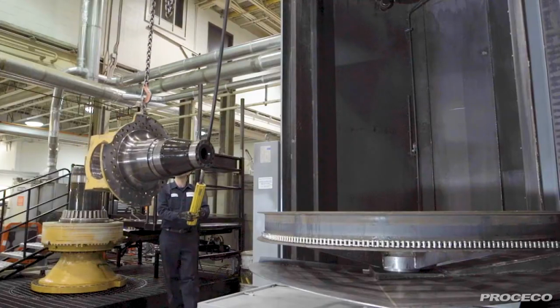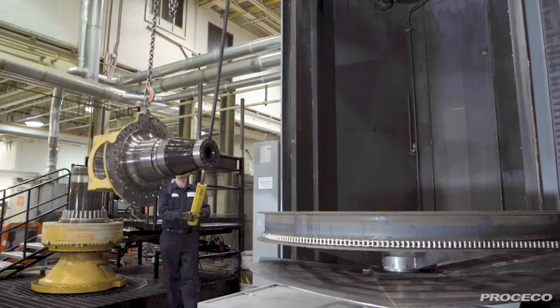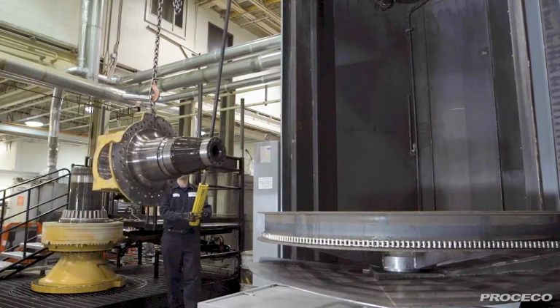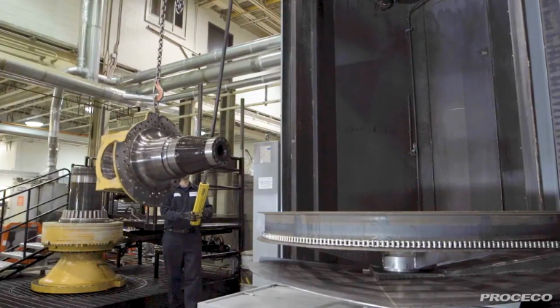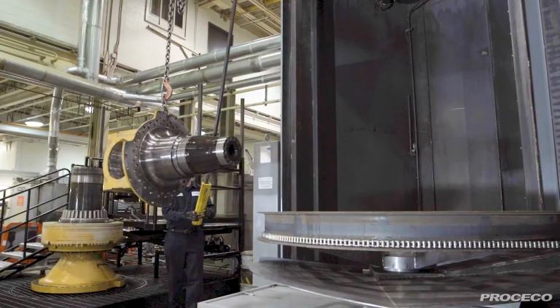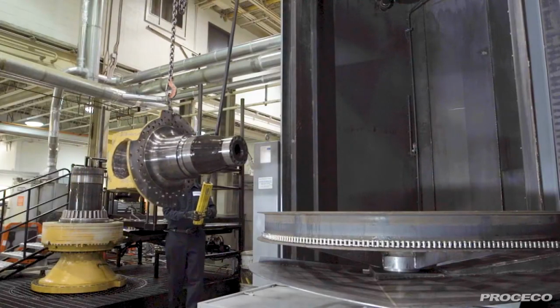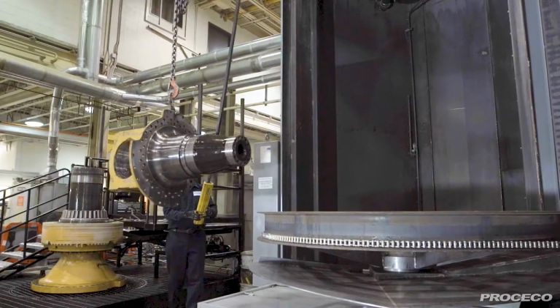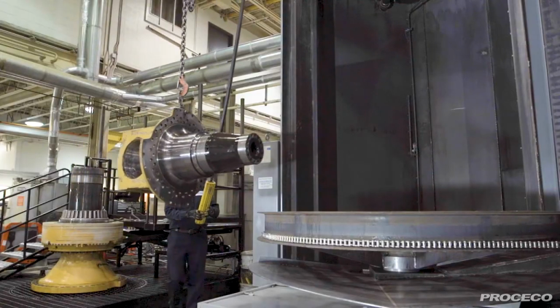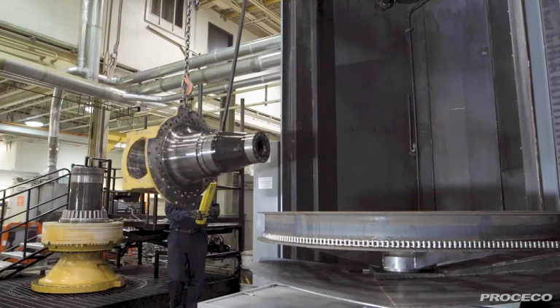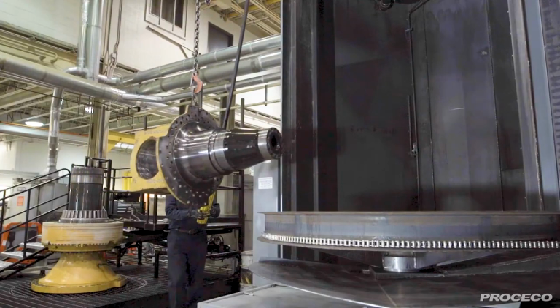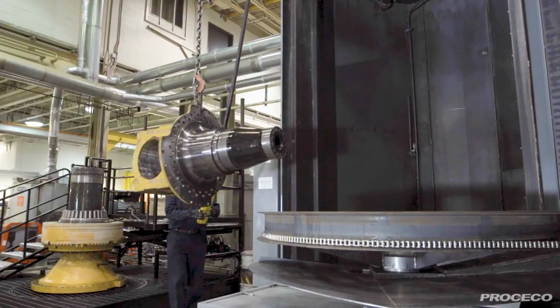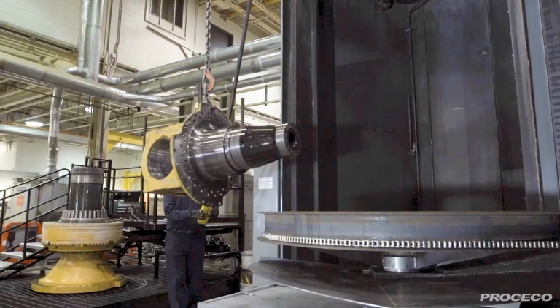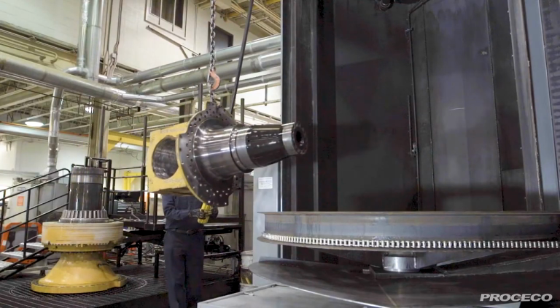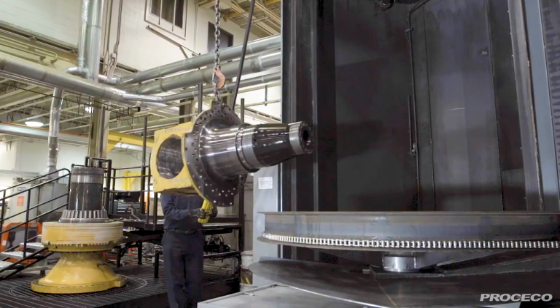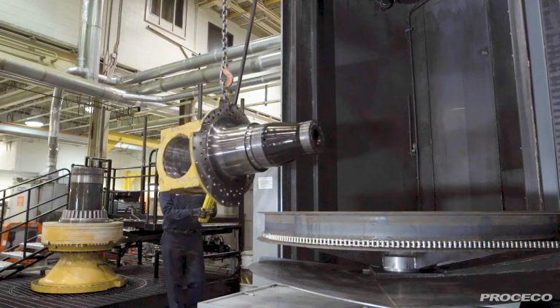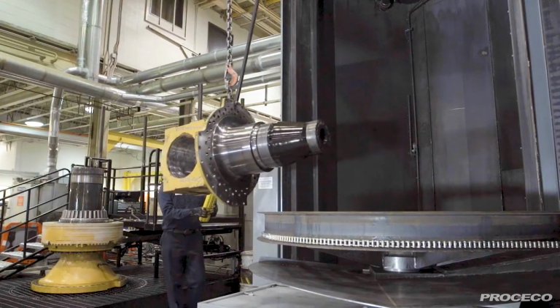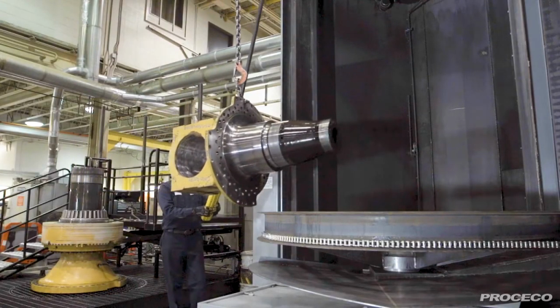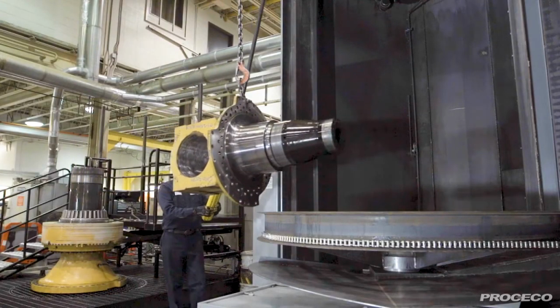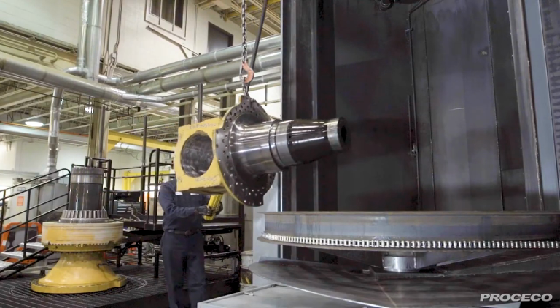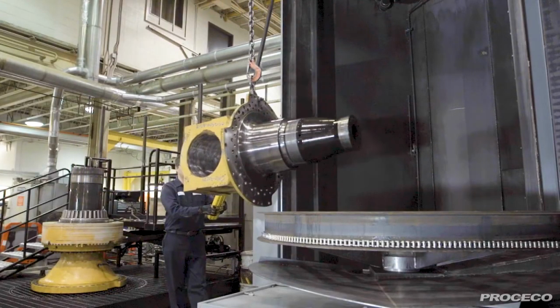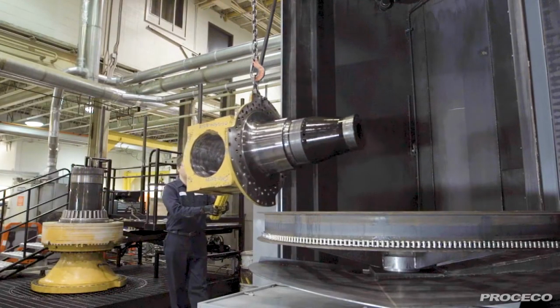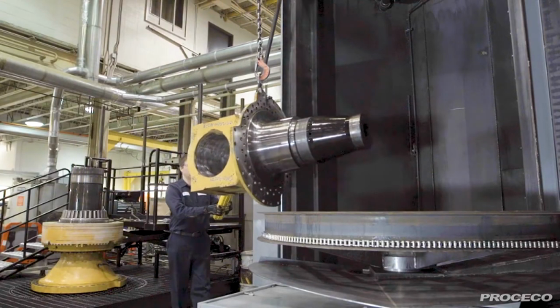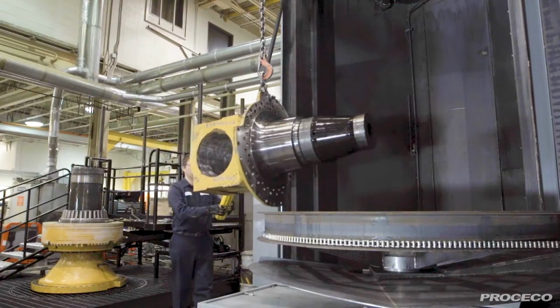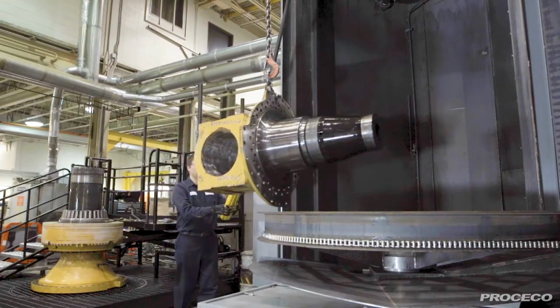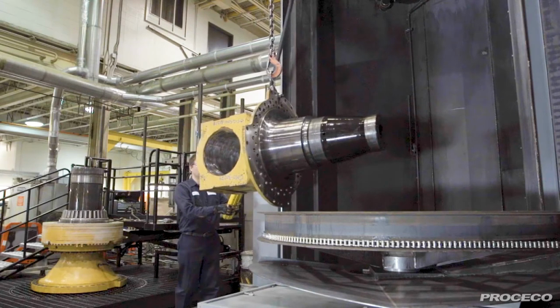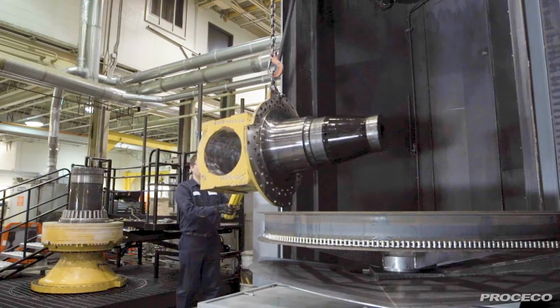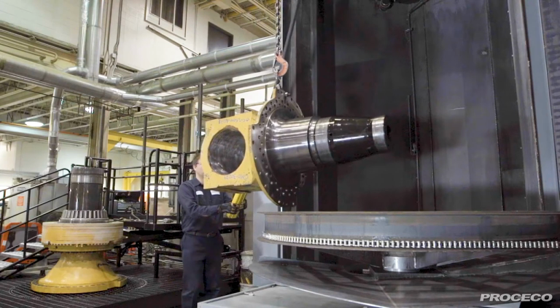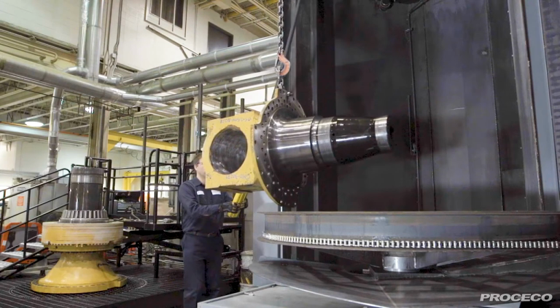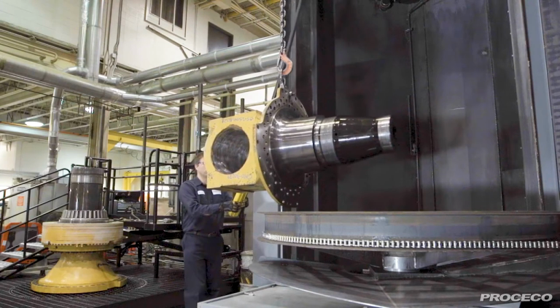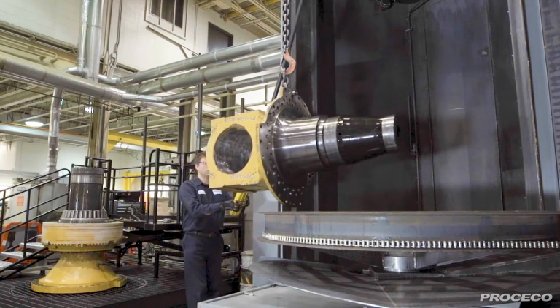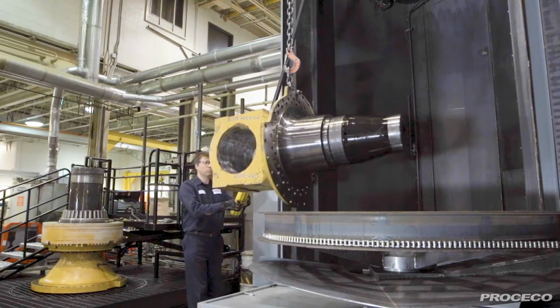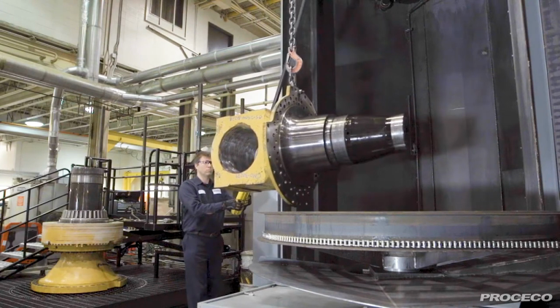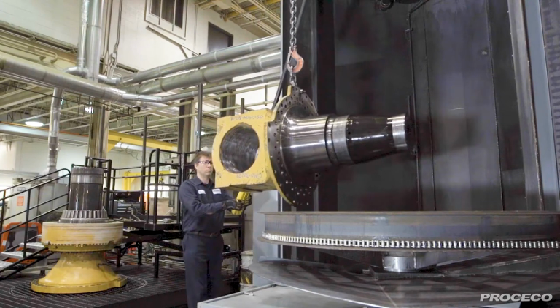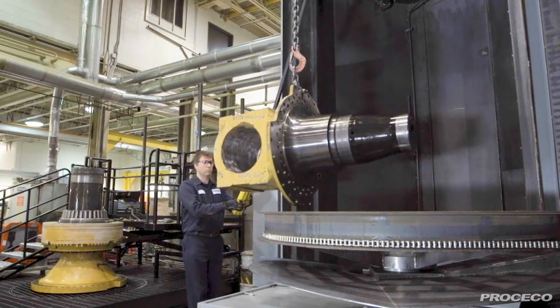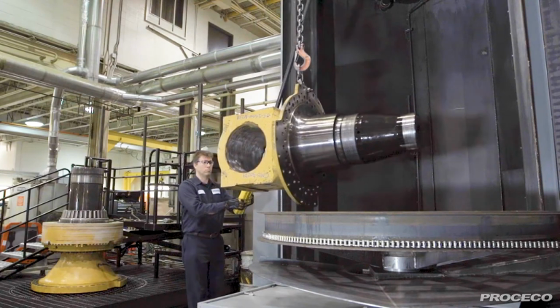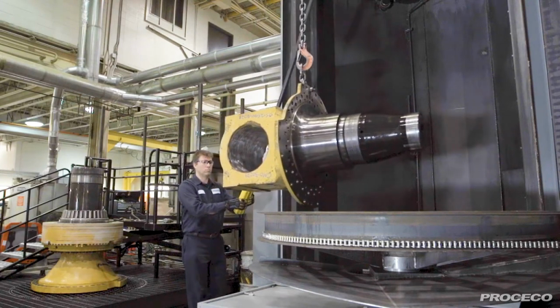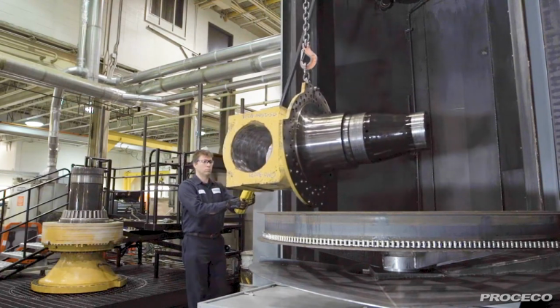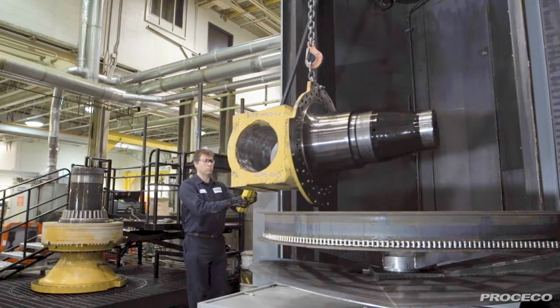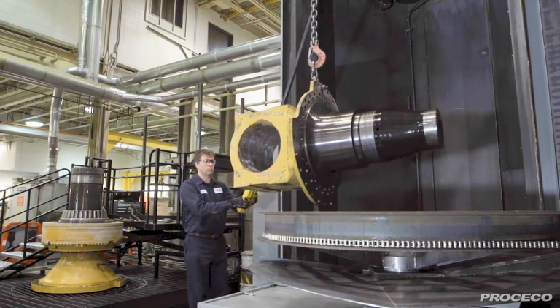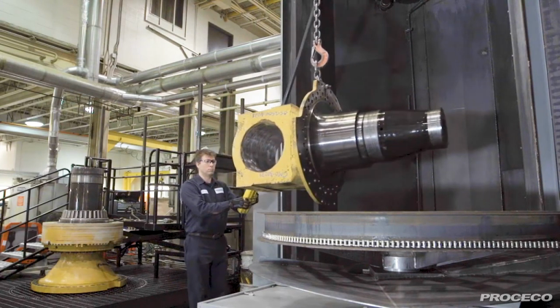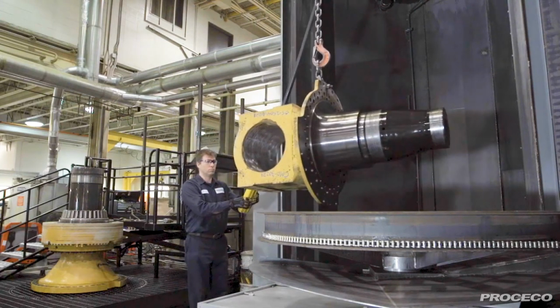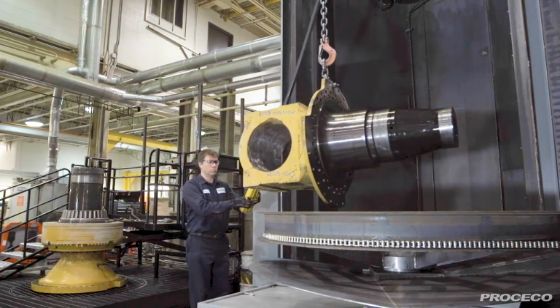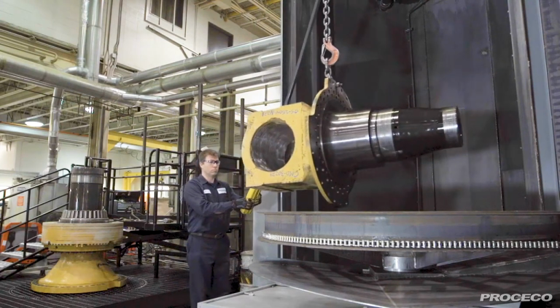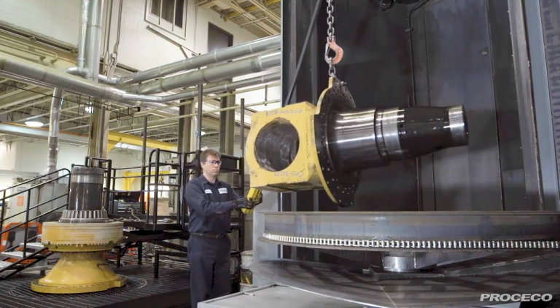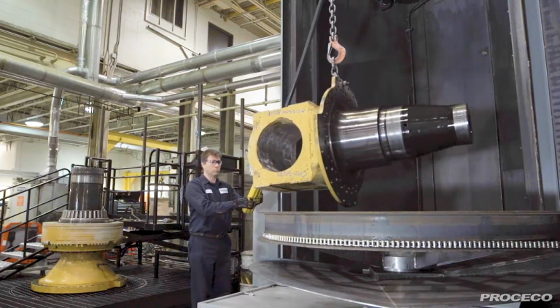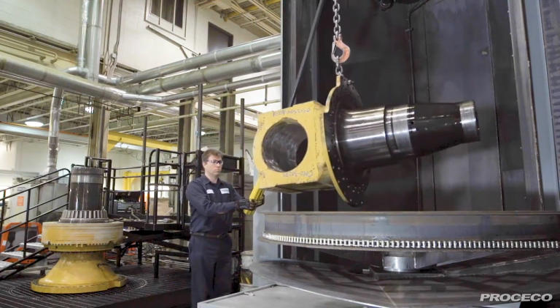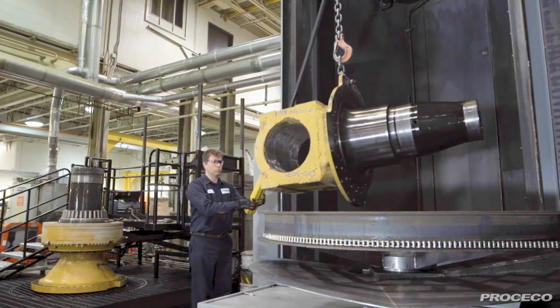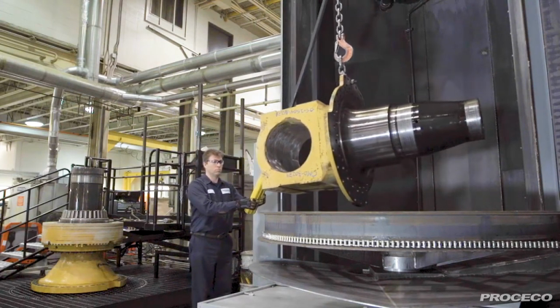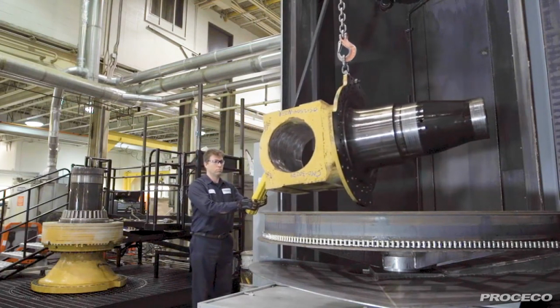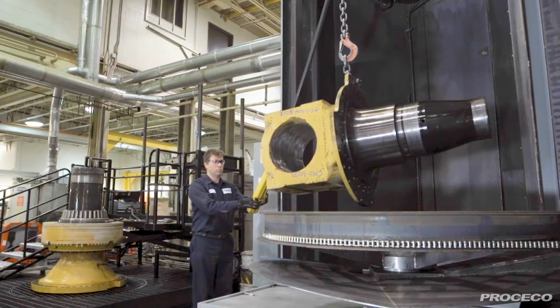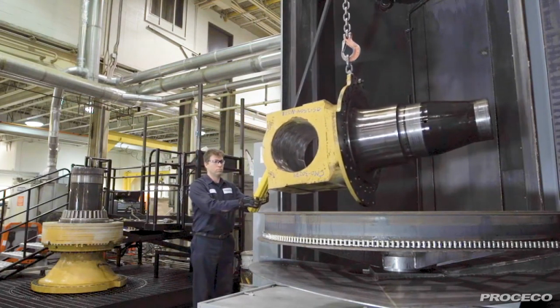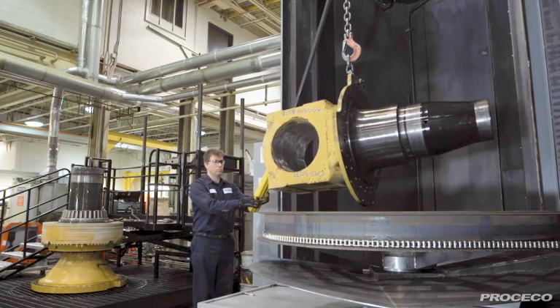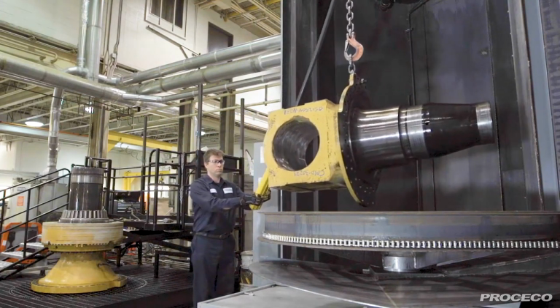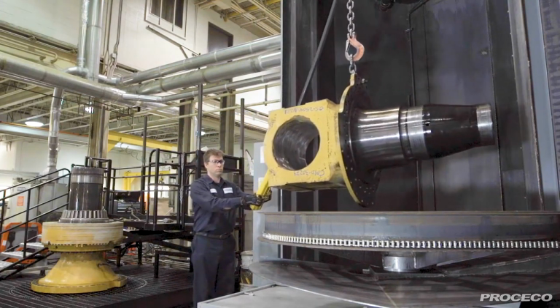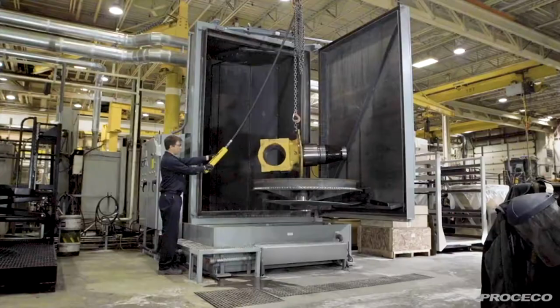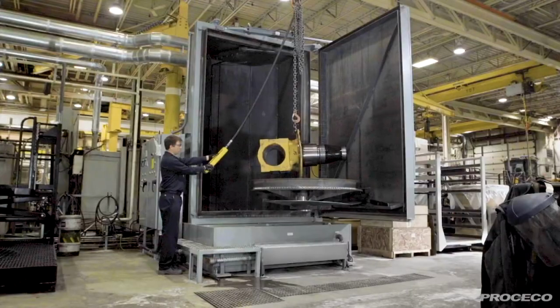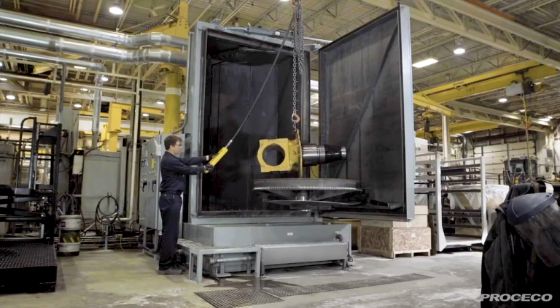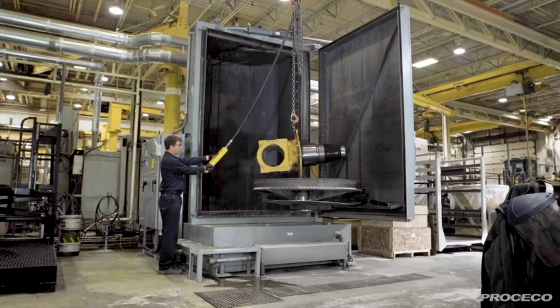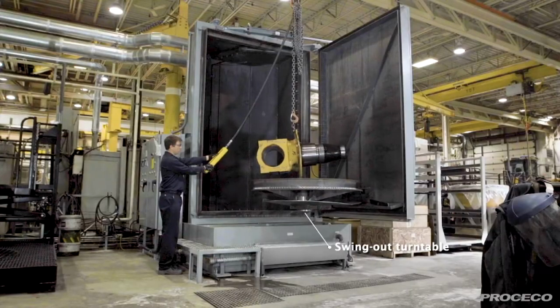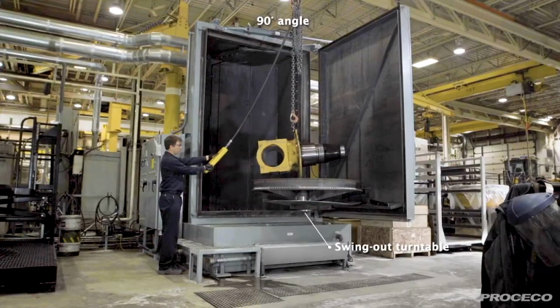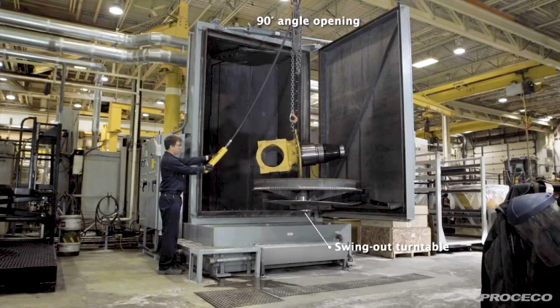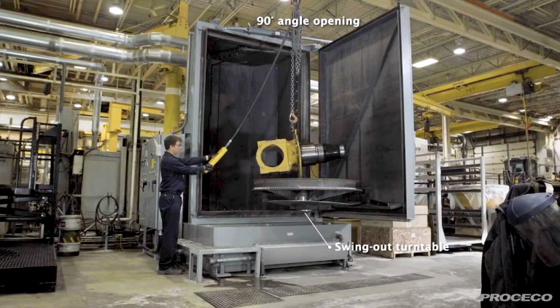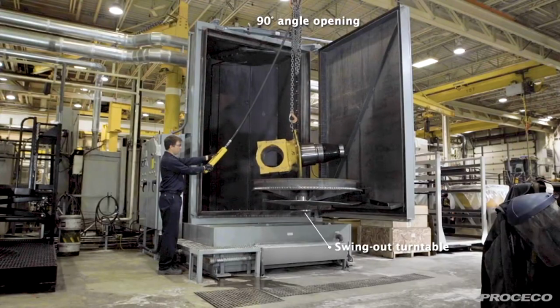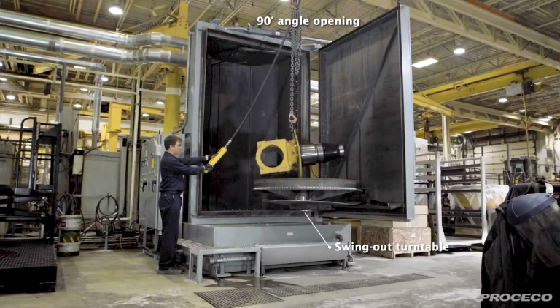When the door is fully open, the turntable is 100% exposed for easy loading access from the top or front of the washer.